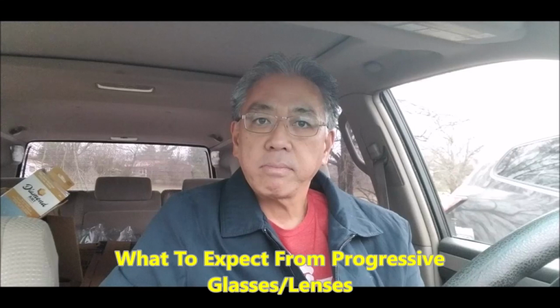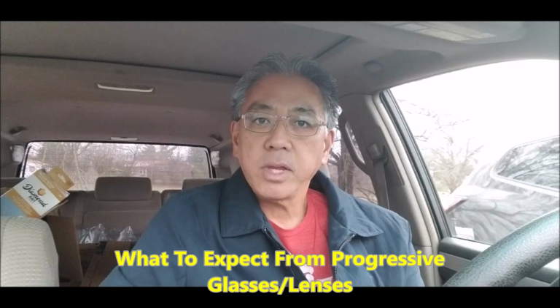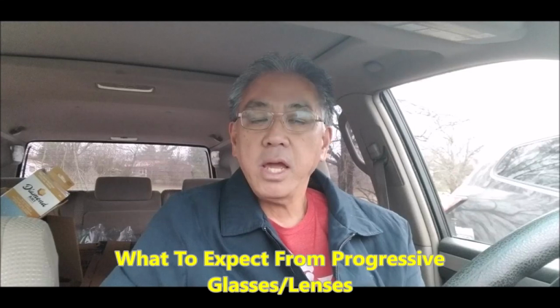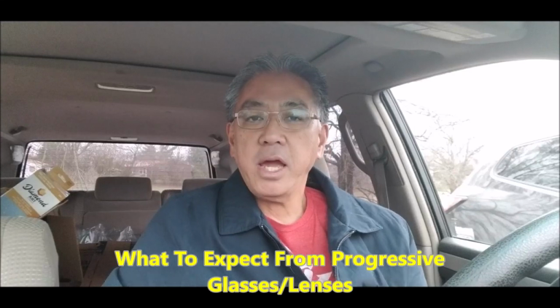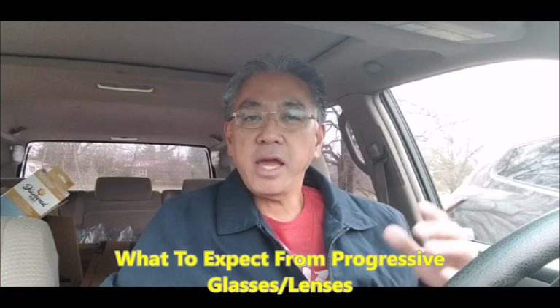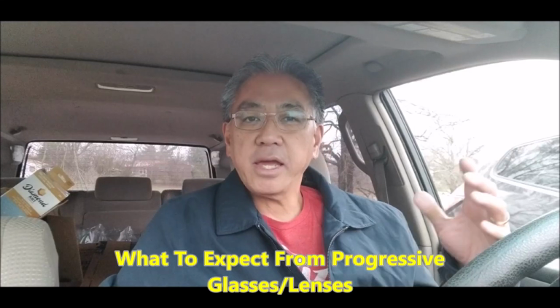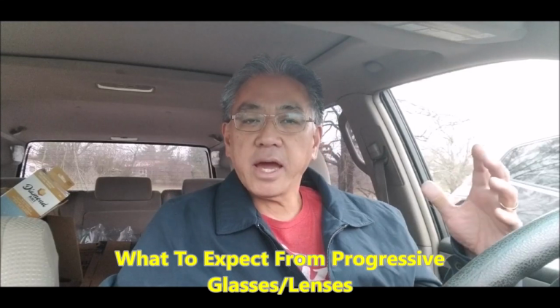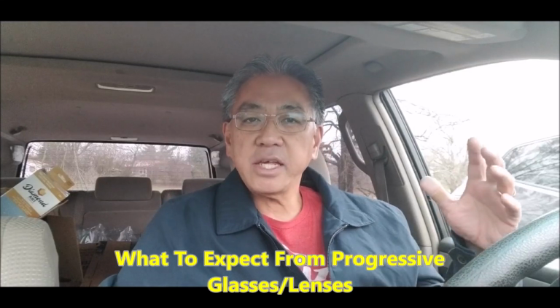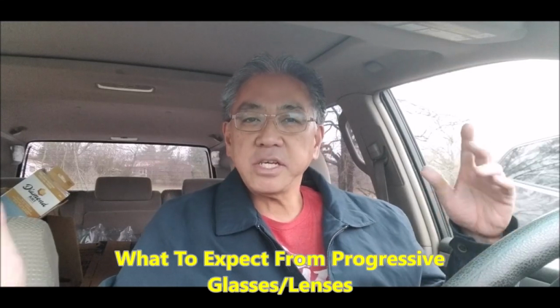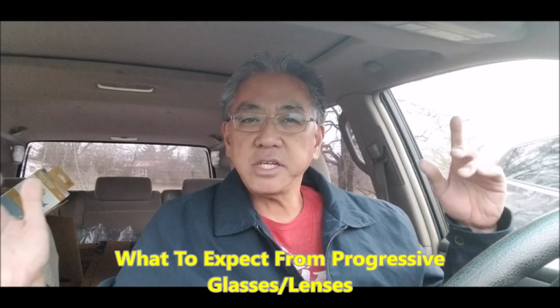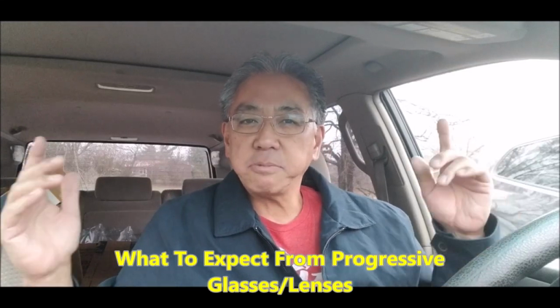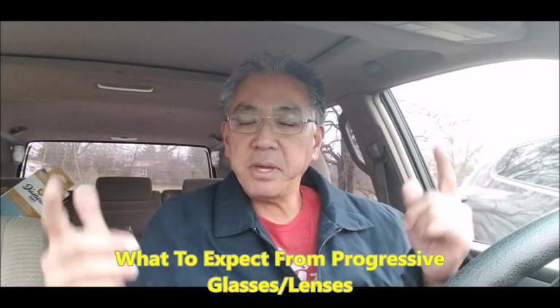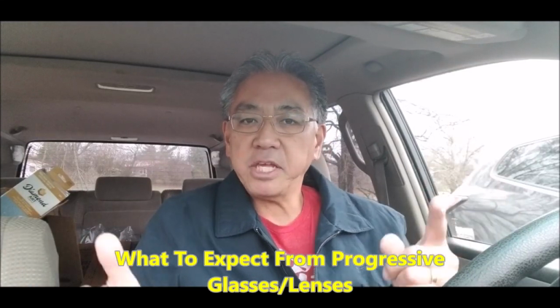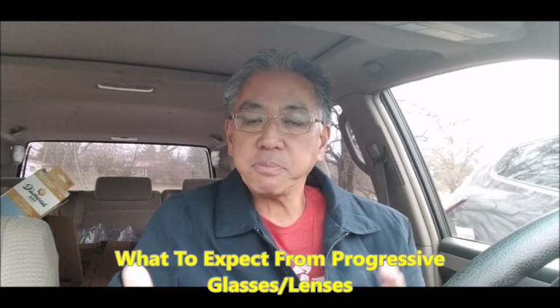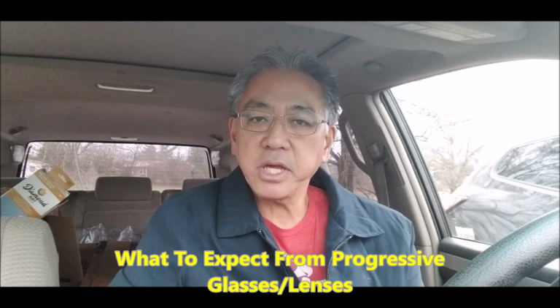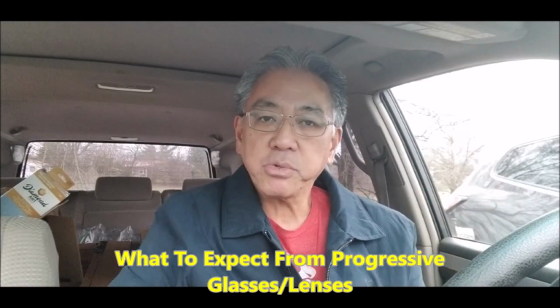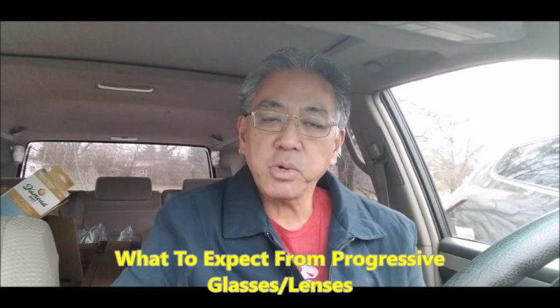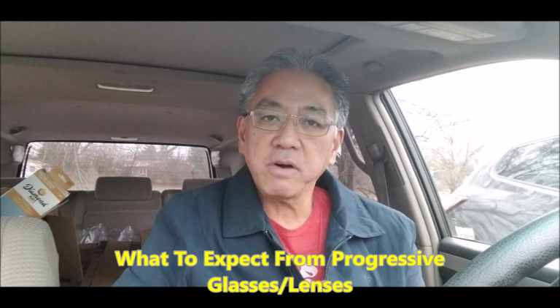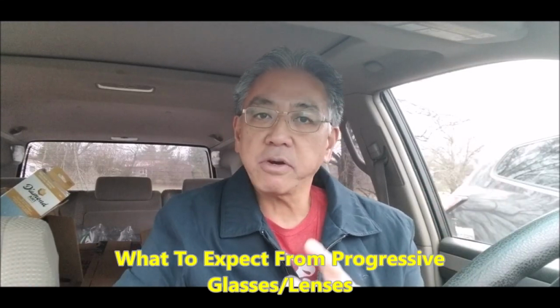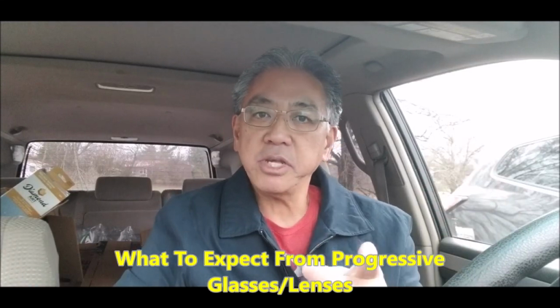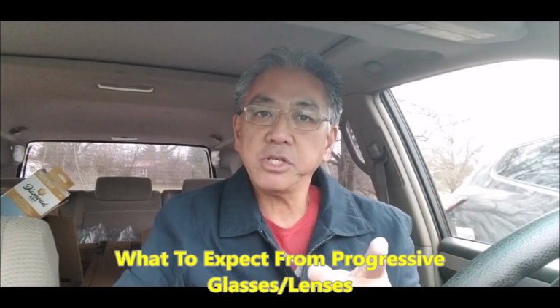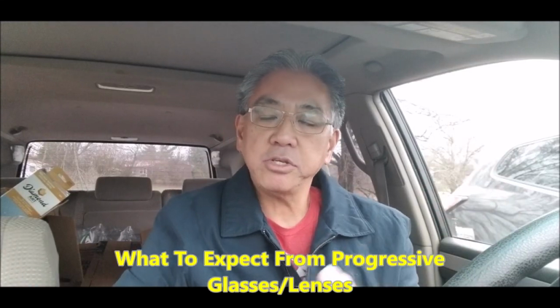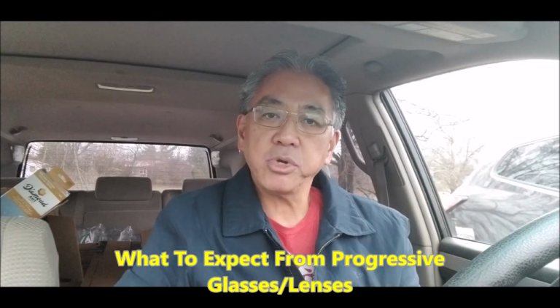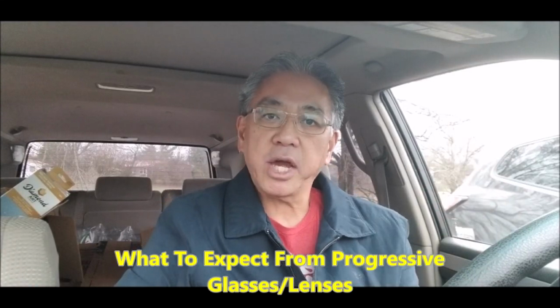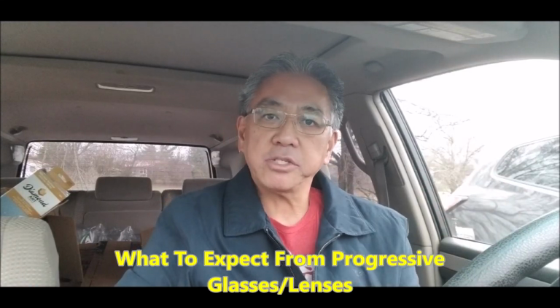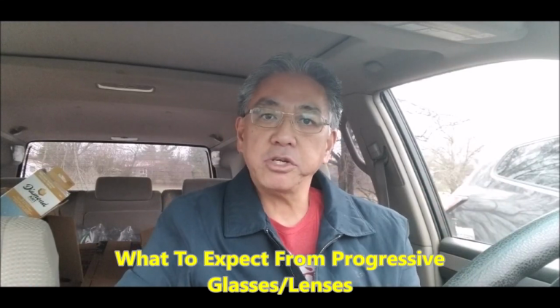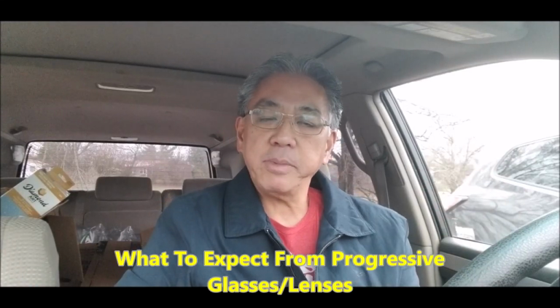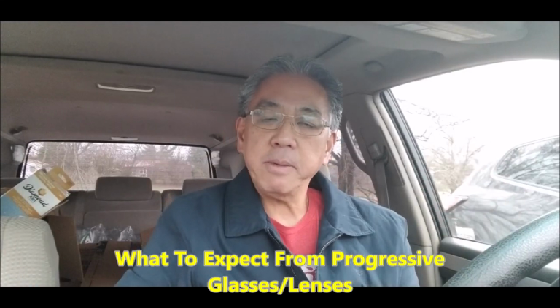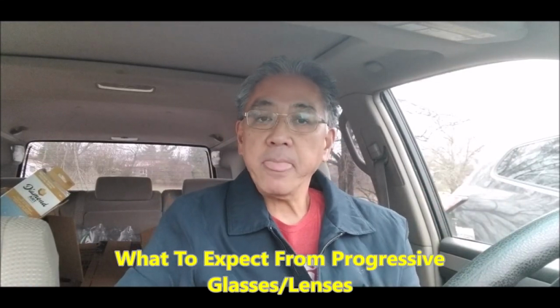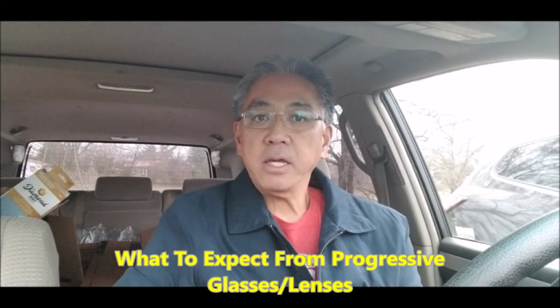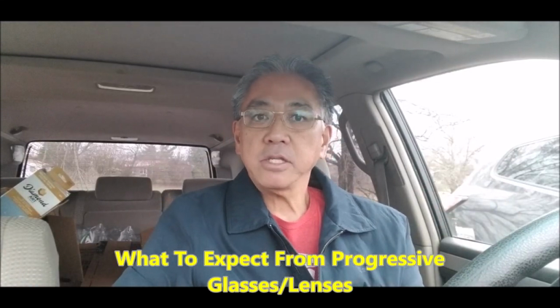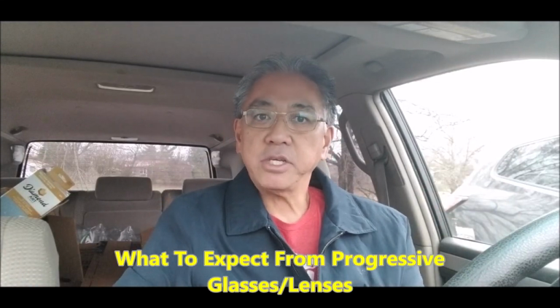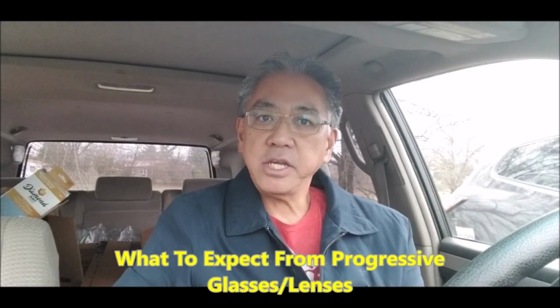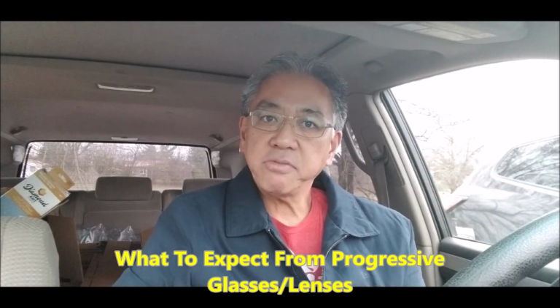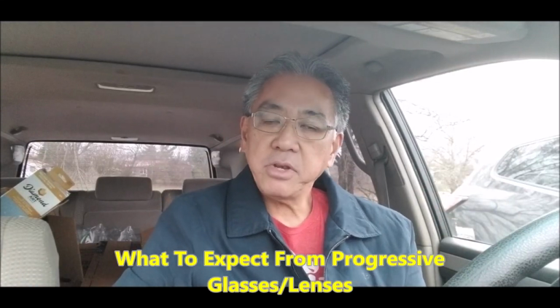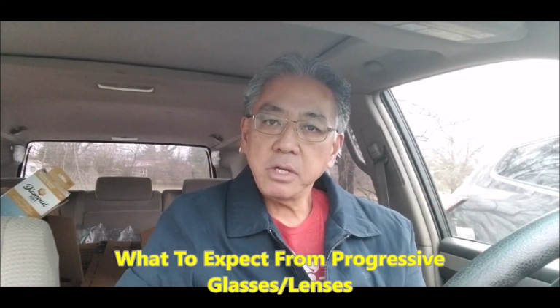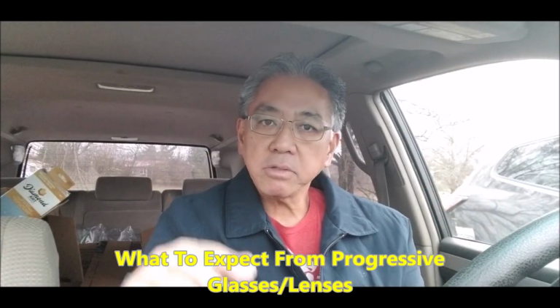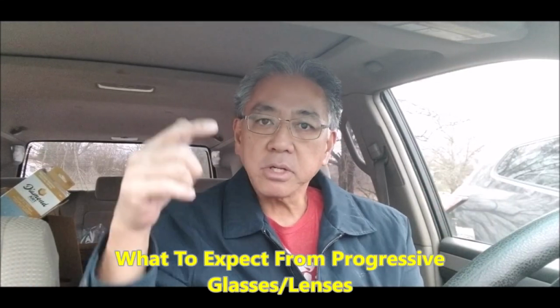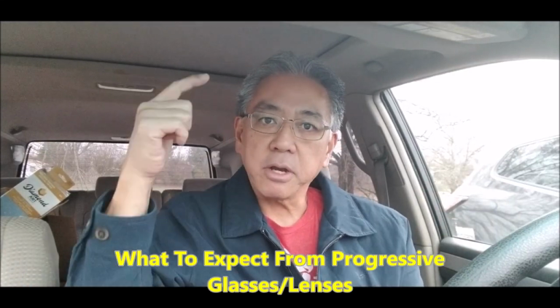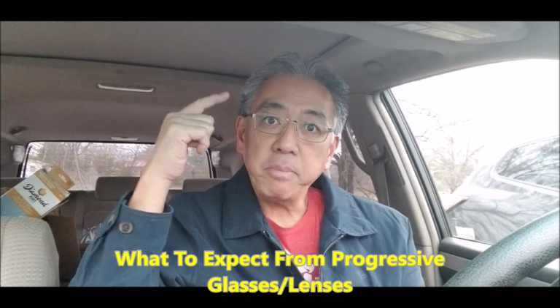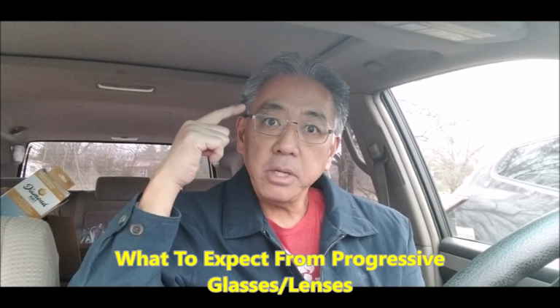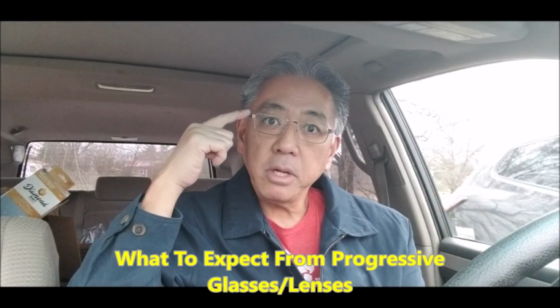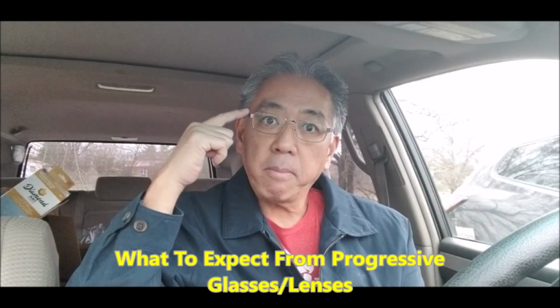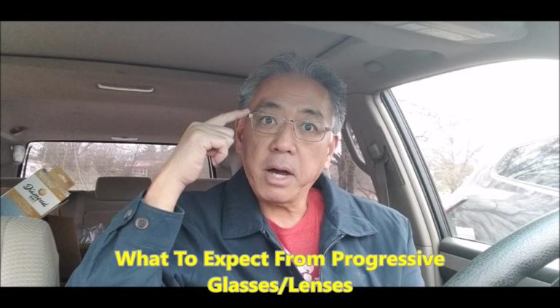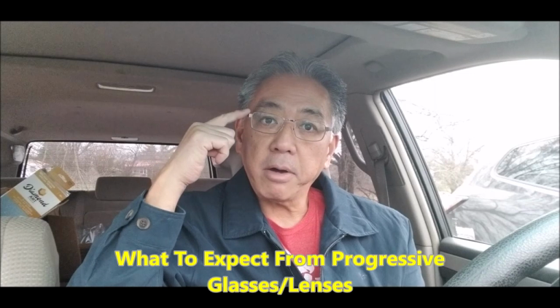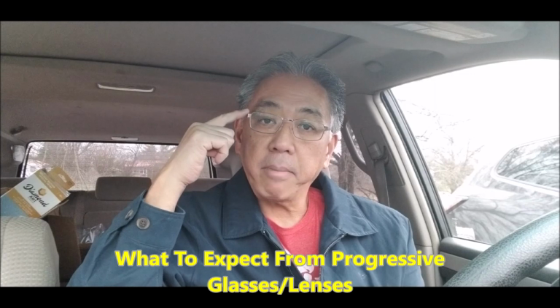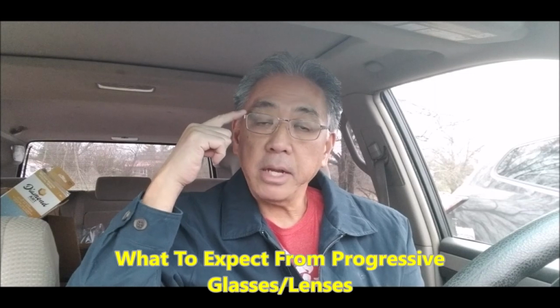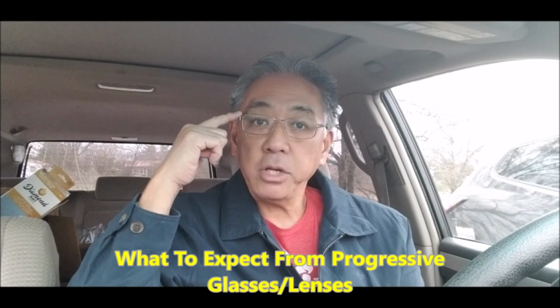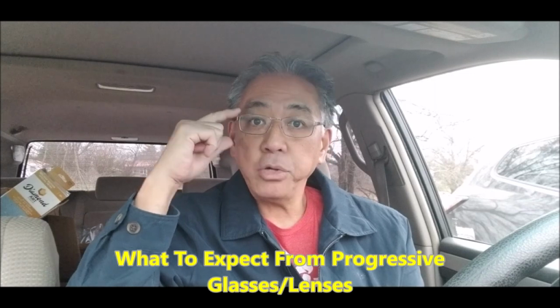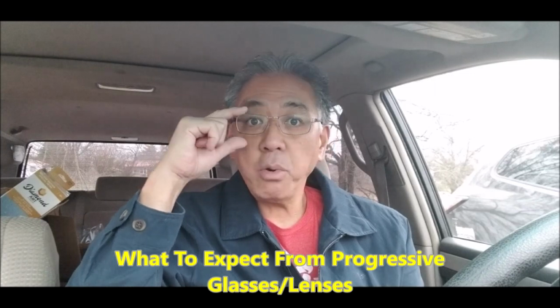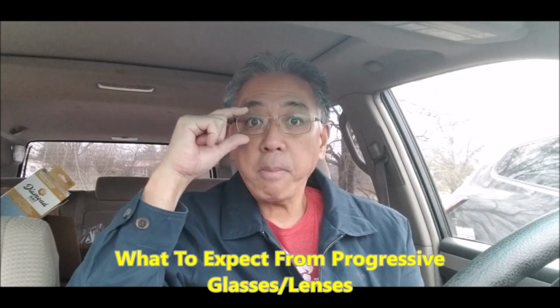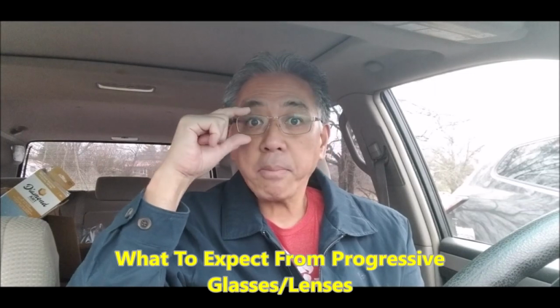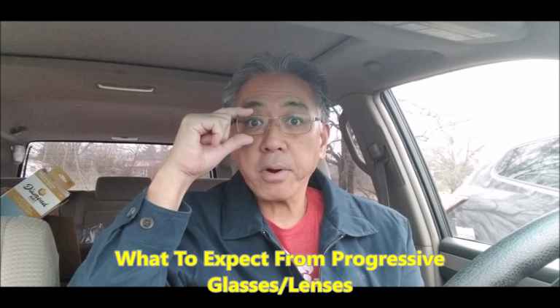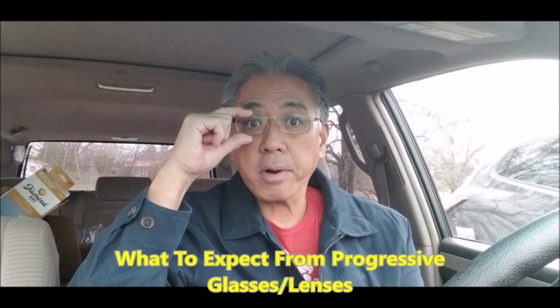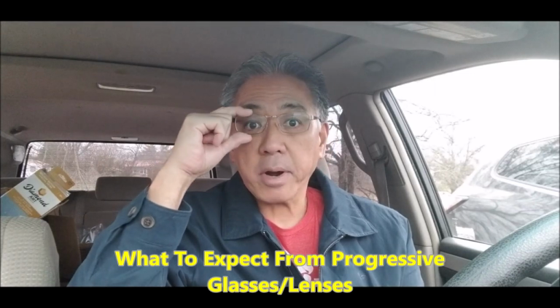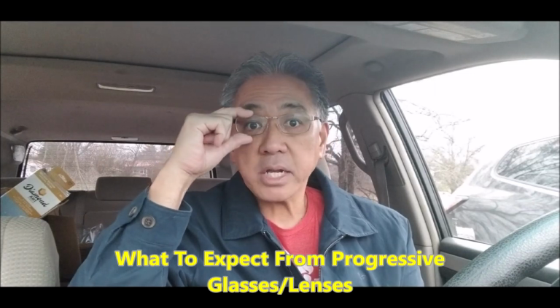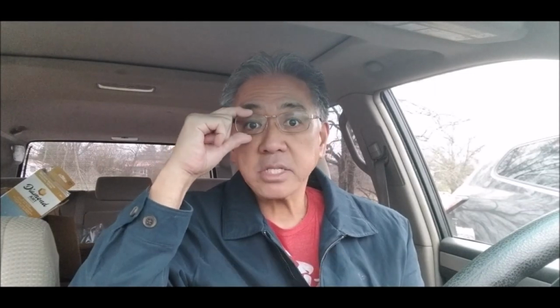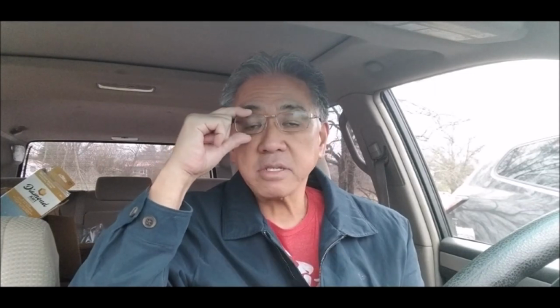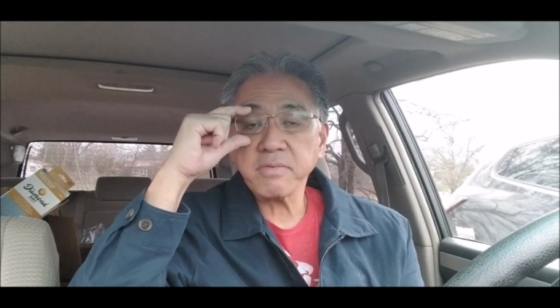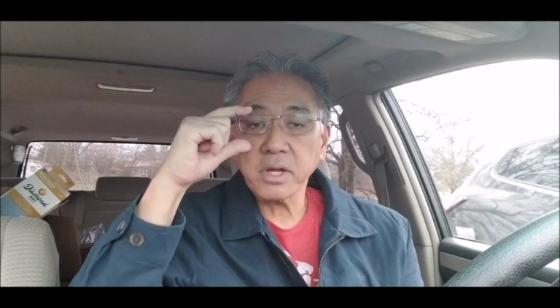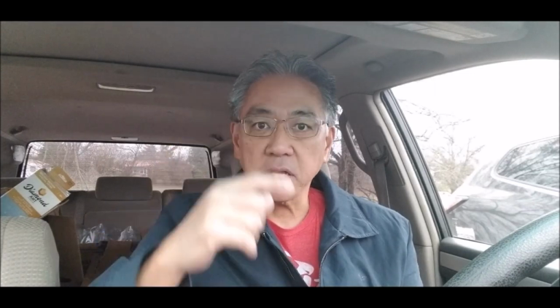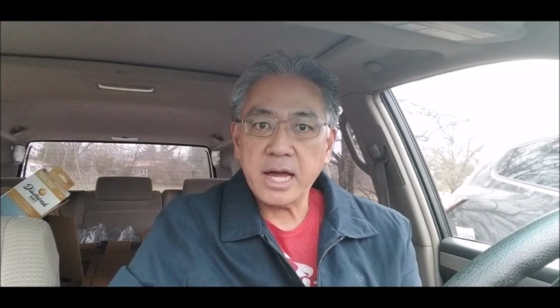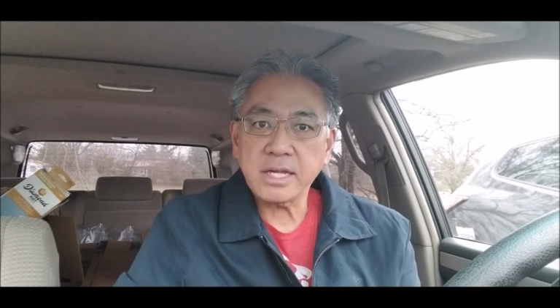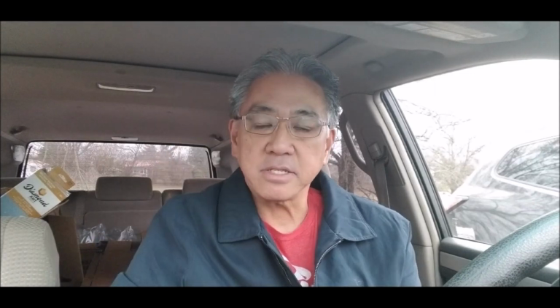Hey guys, it is Bass Play 12 or Mitchie's. You guys know me. Today's video is going to be about my new progressive glasses.